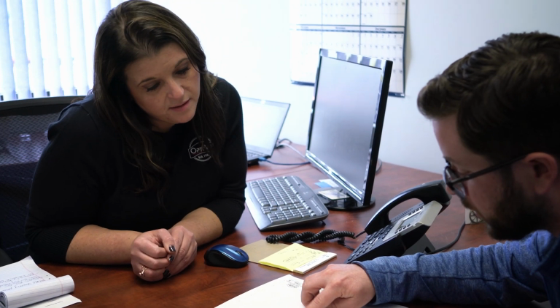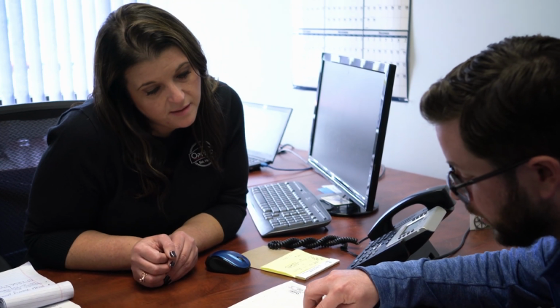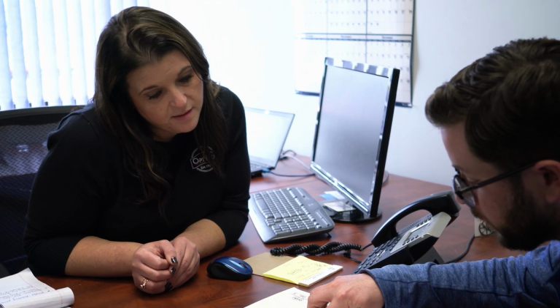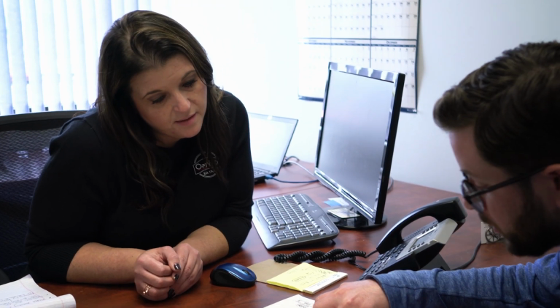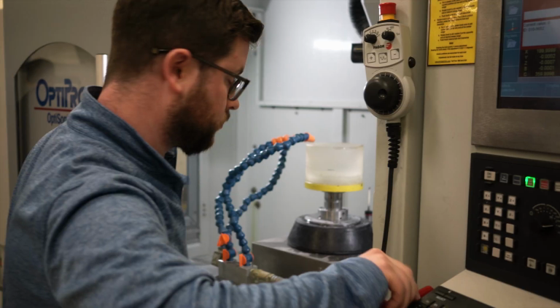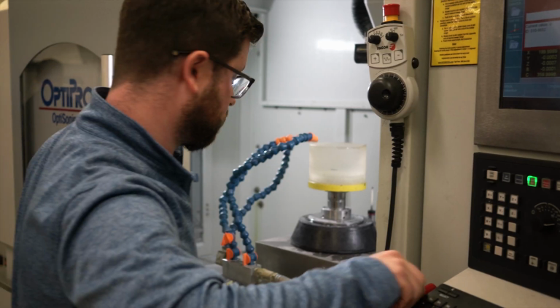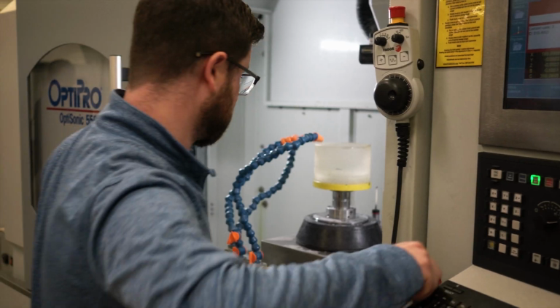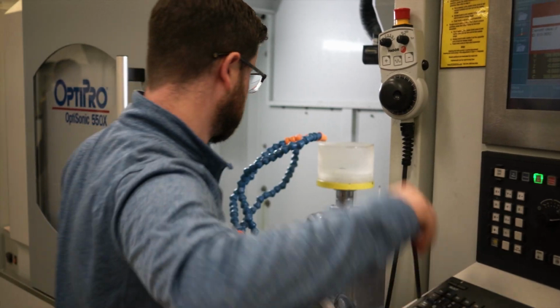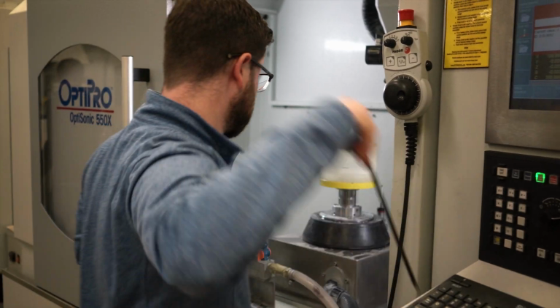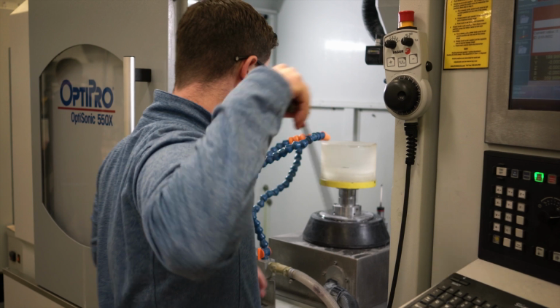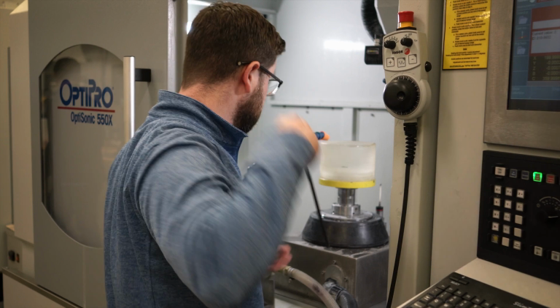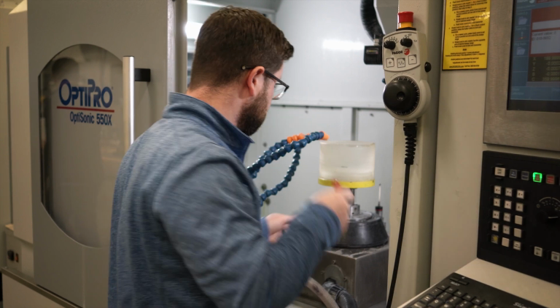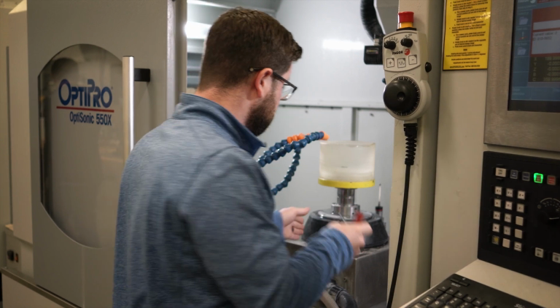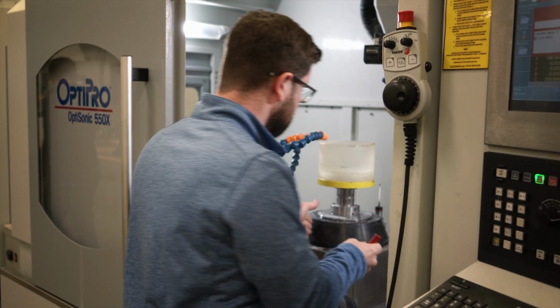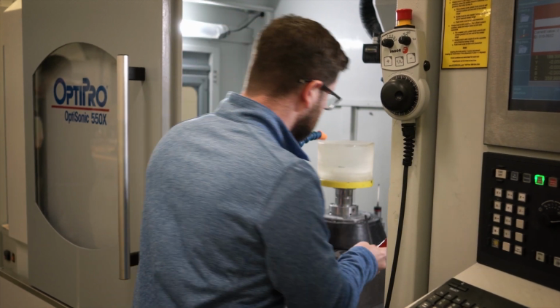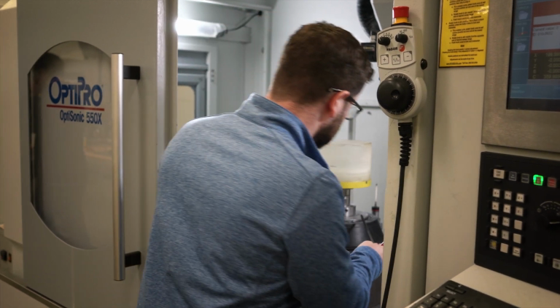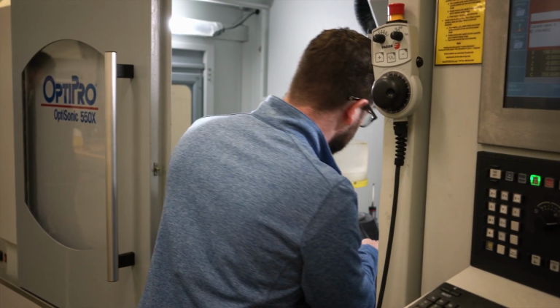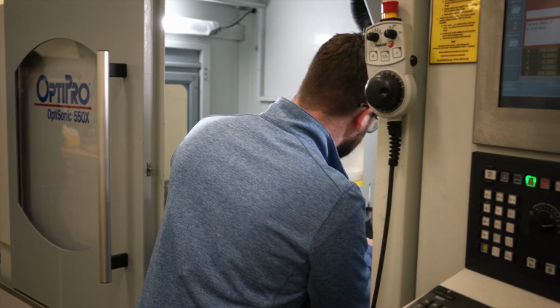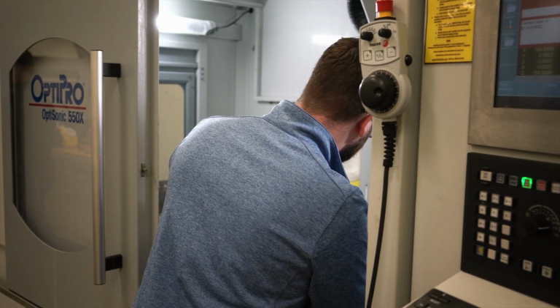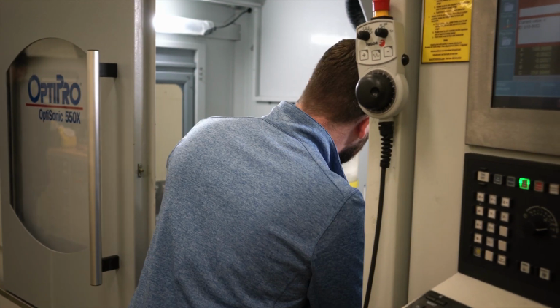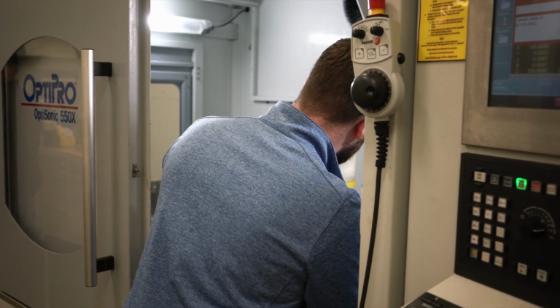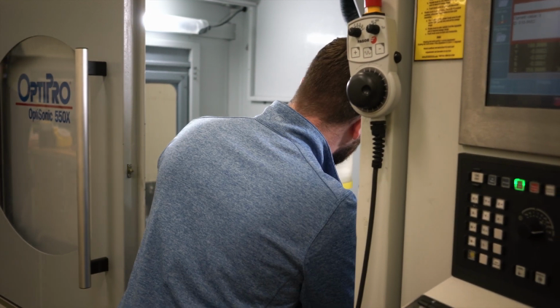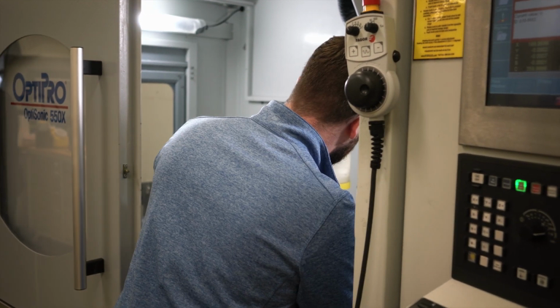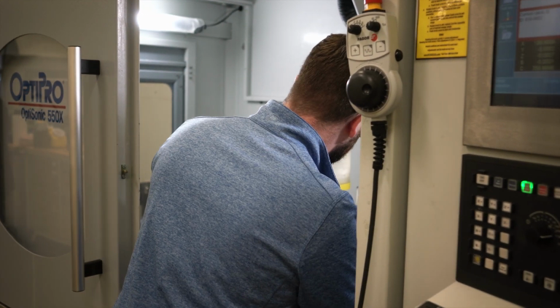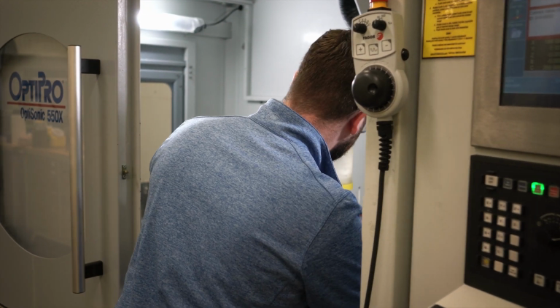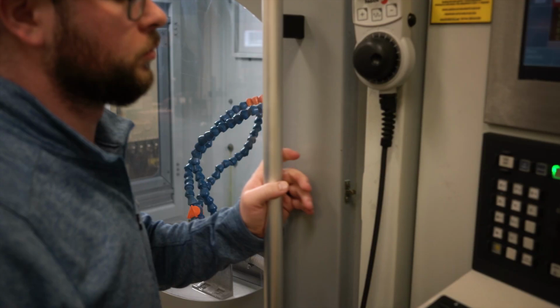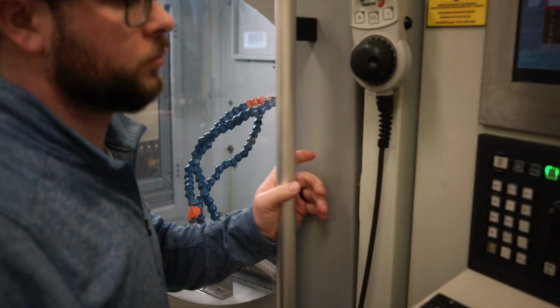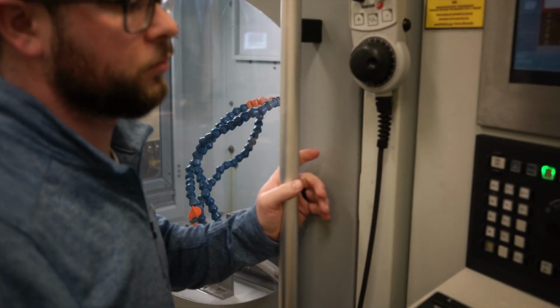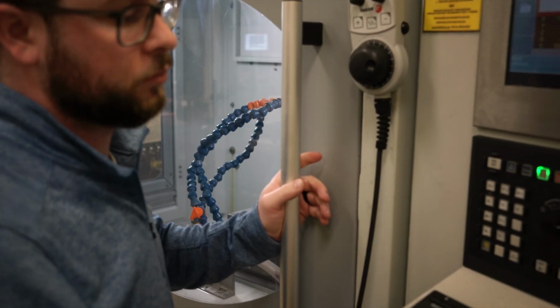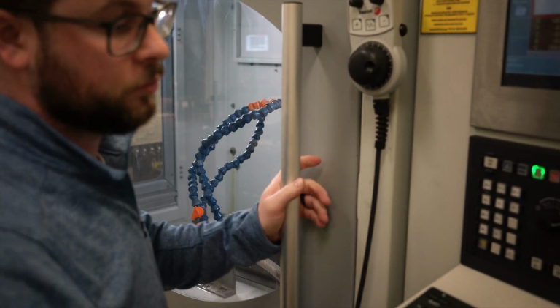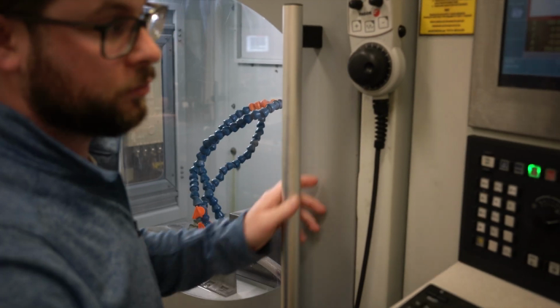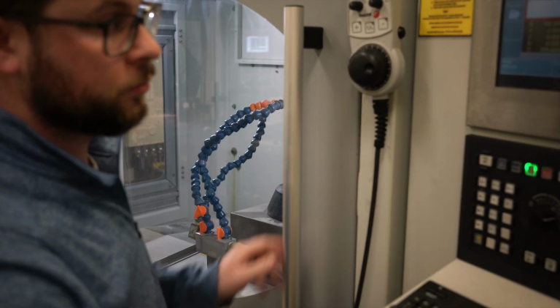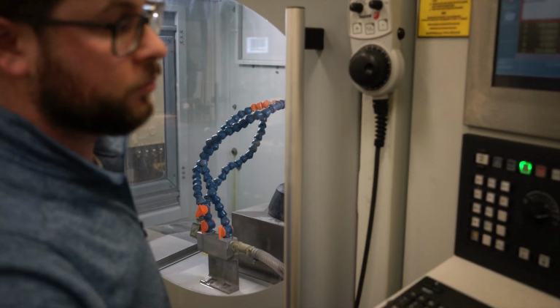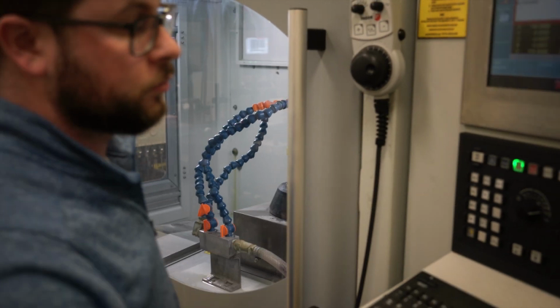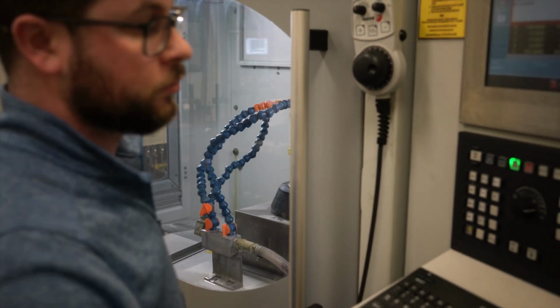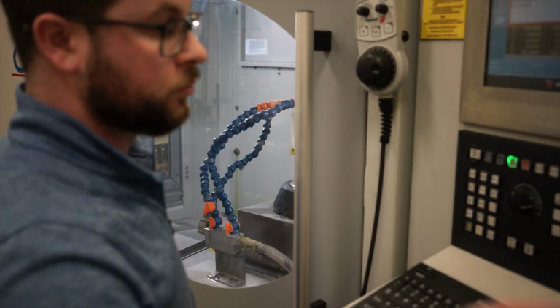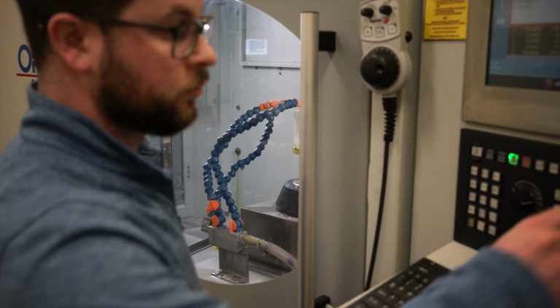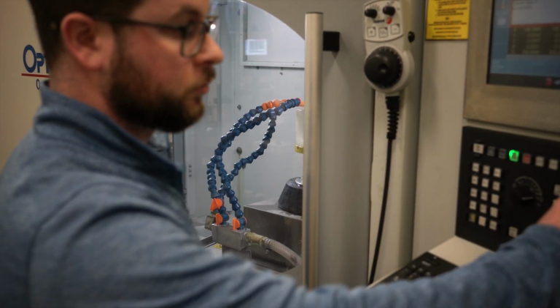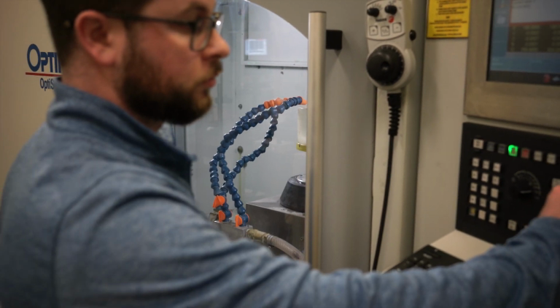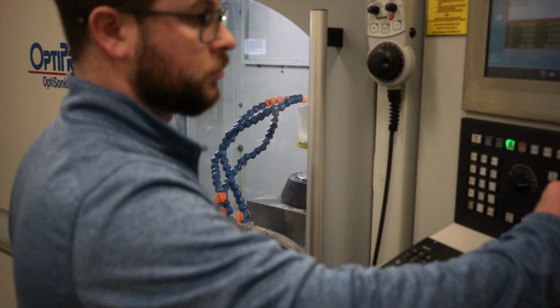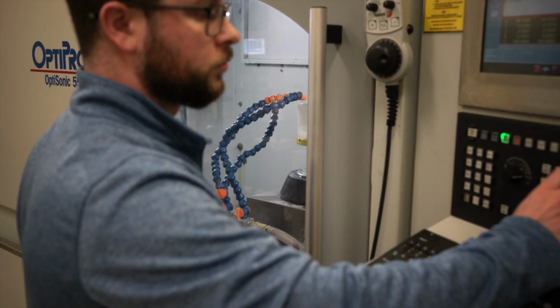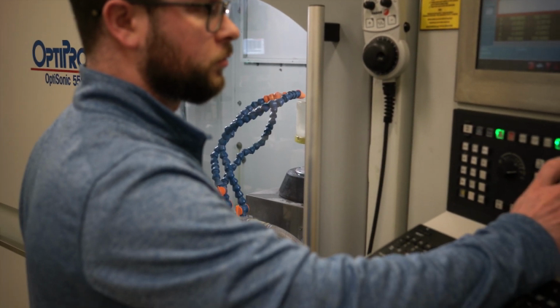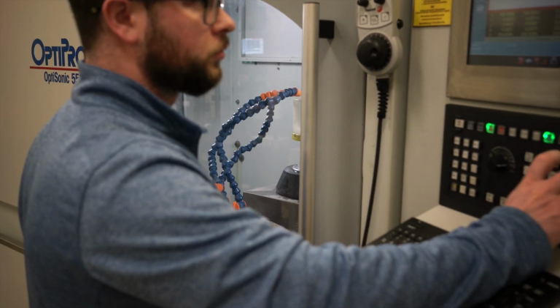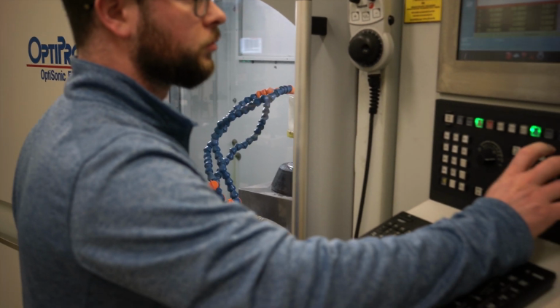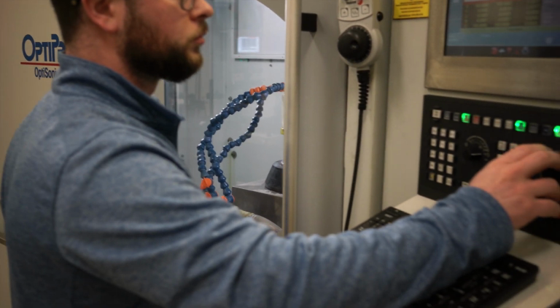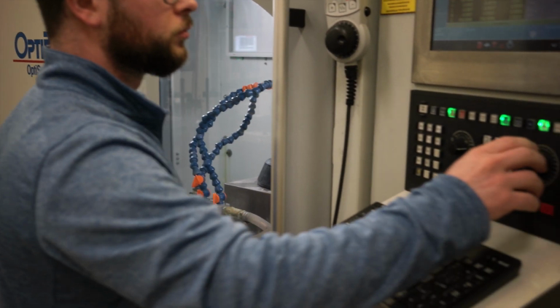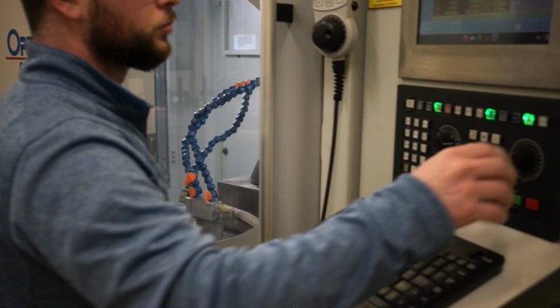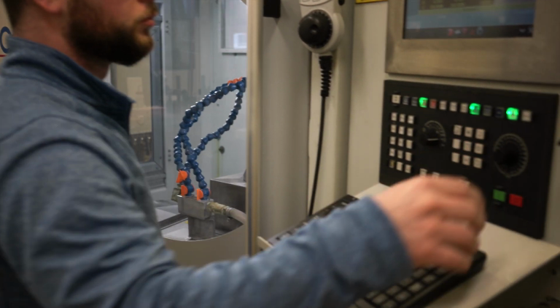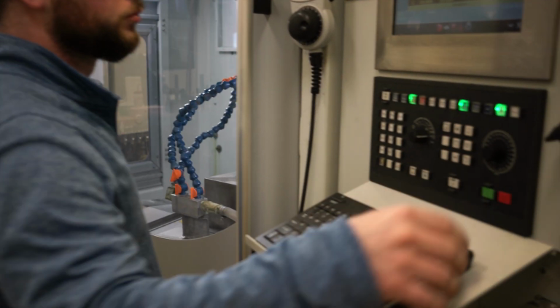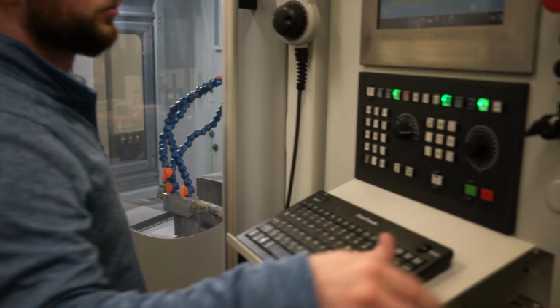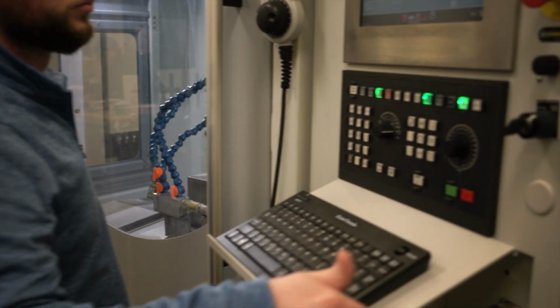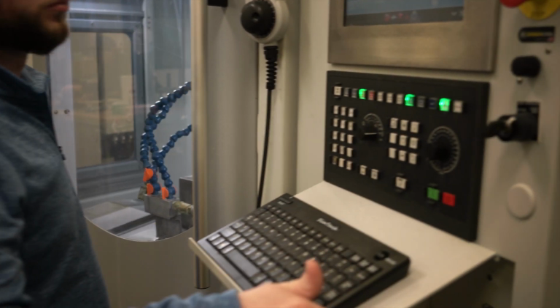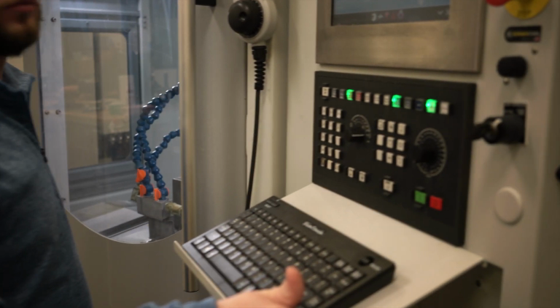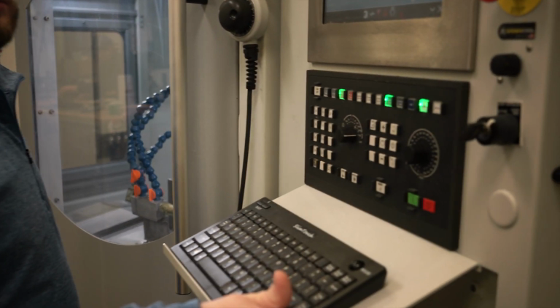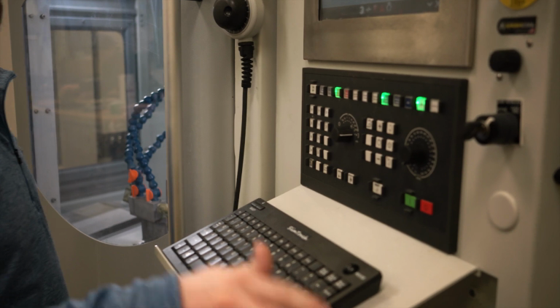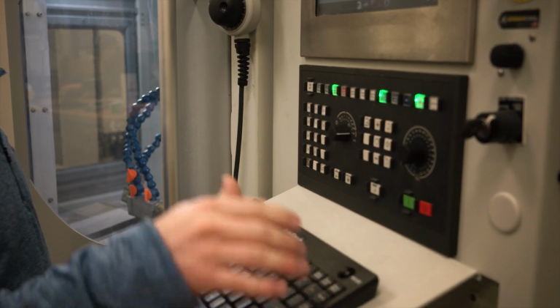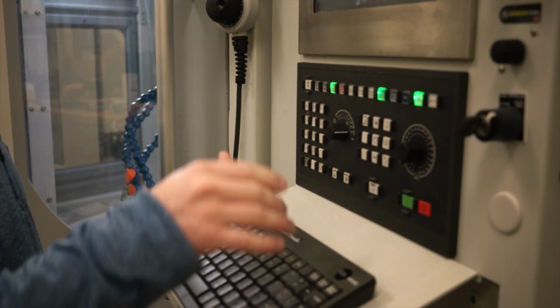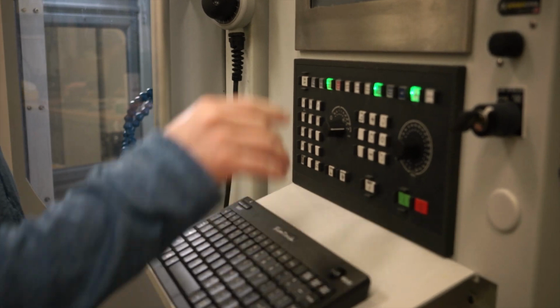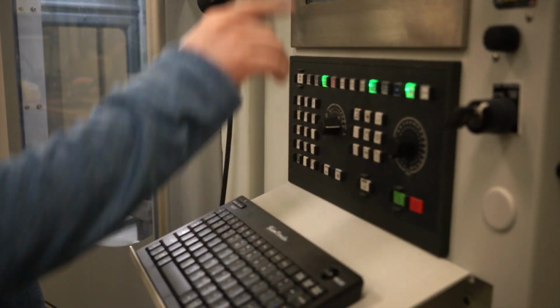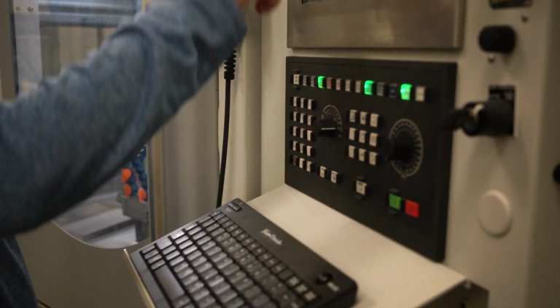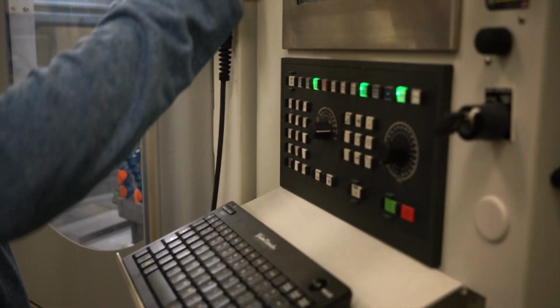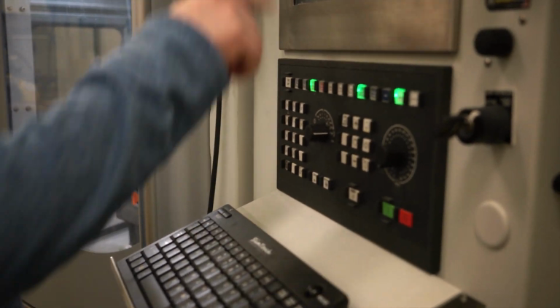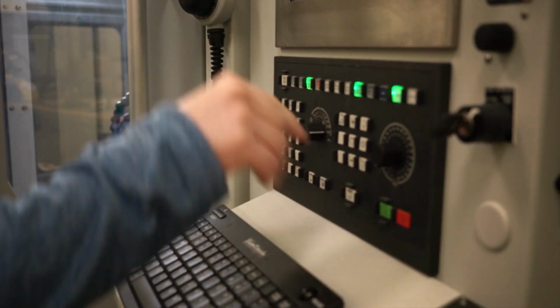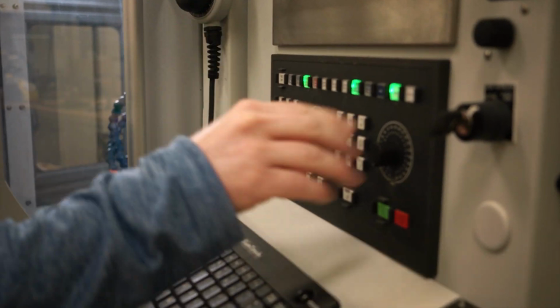Our primary goal in service is to get to the customers as soon as possible and make sure that they're out there making money for their customers.